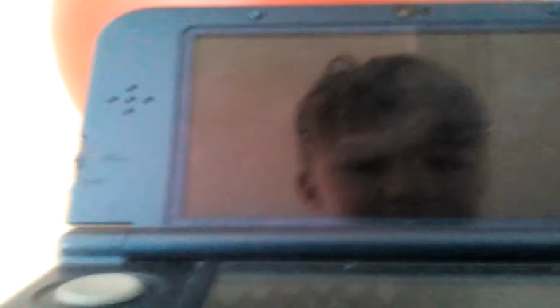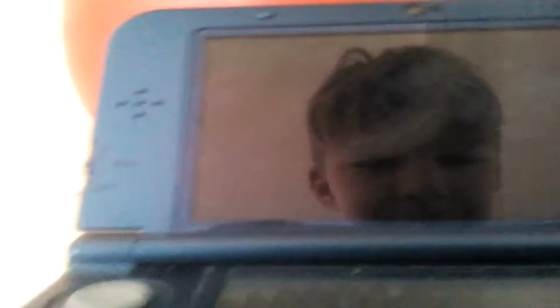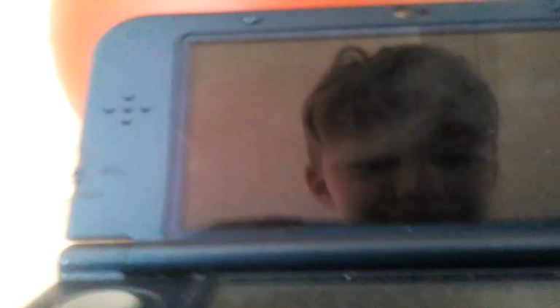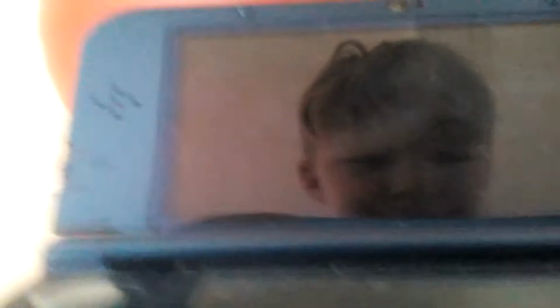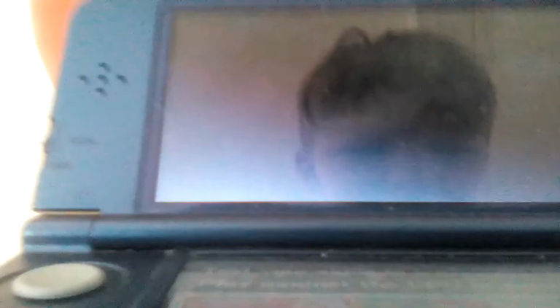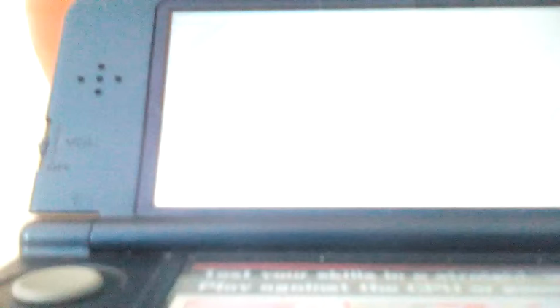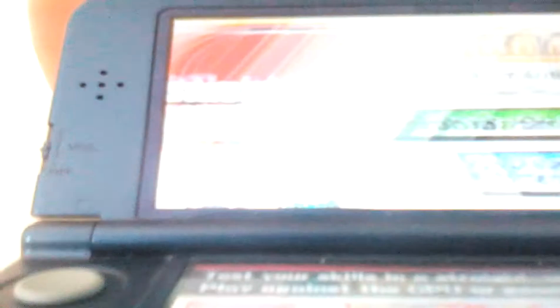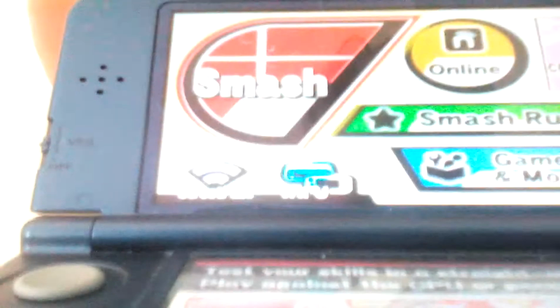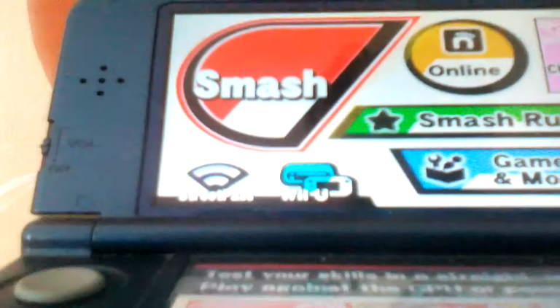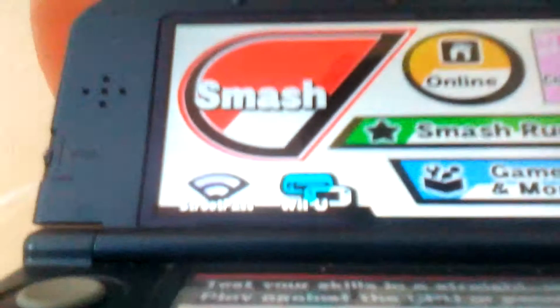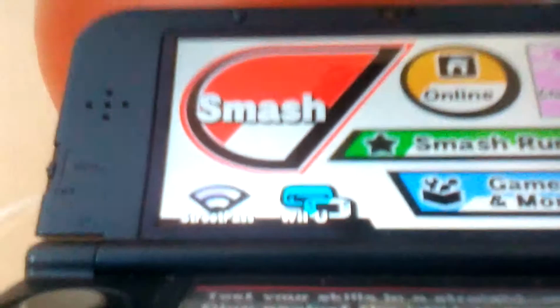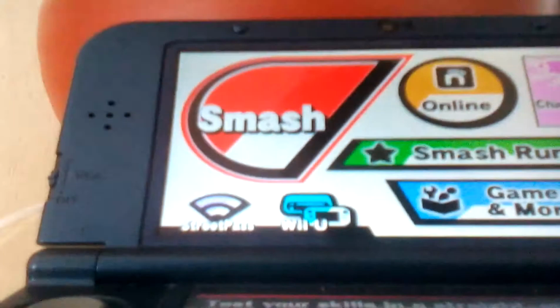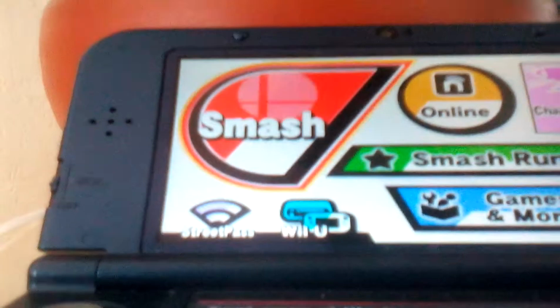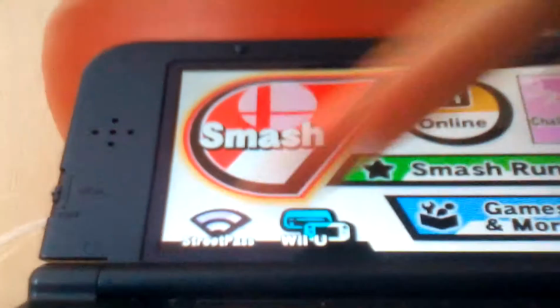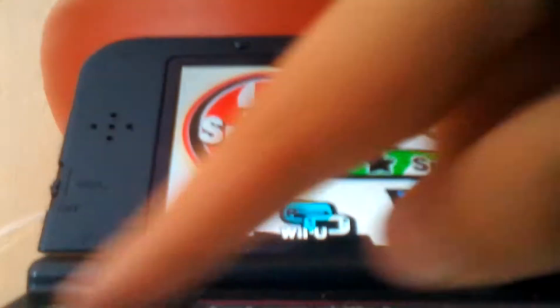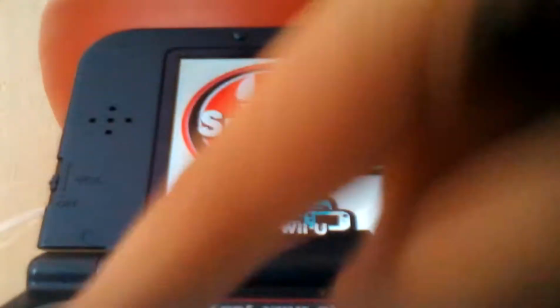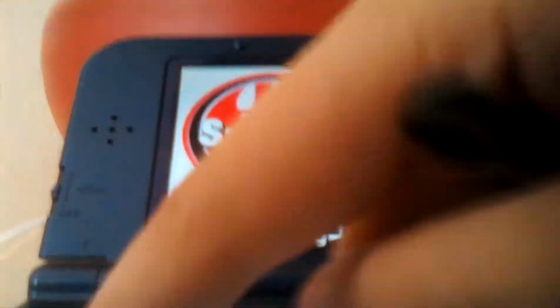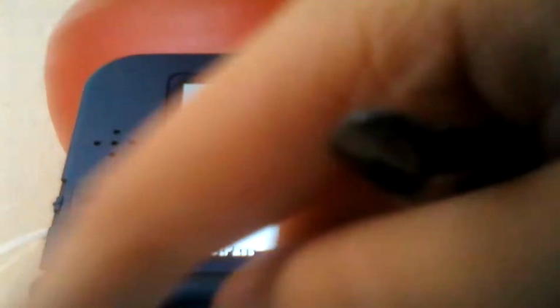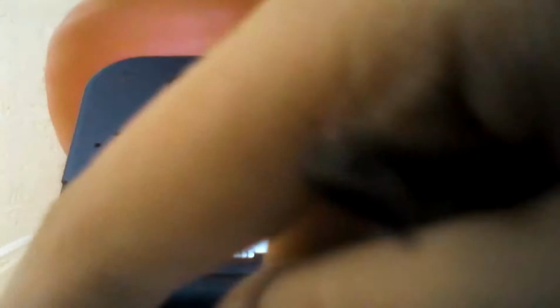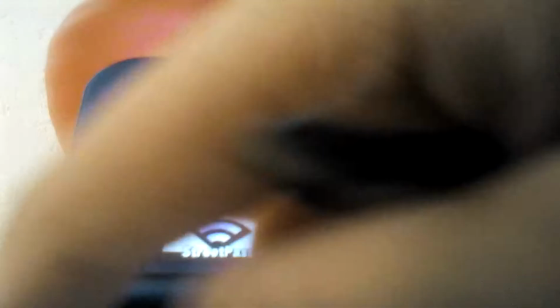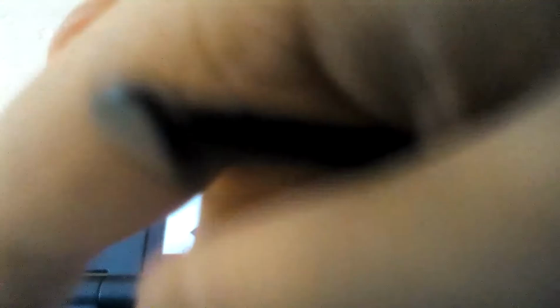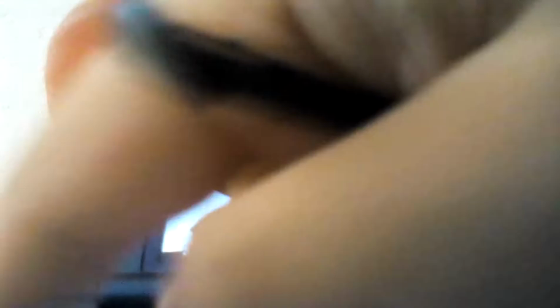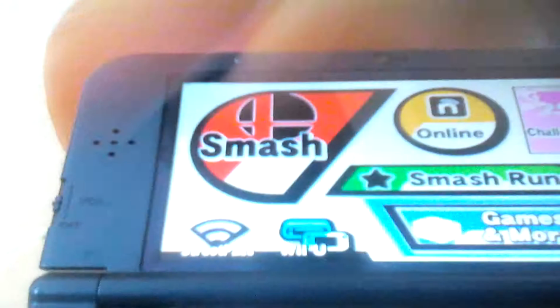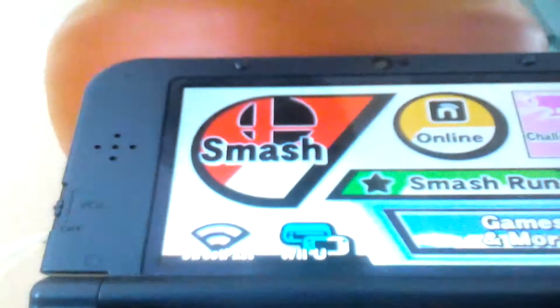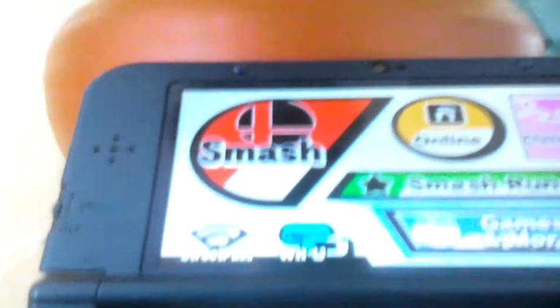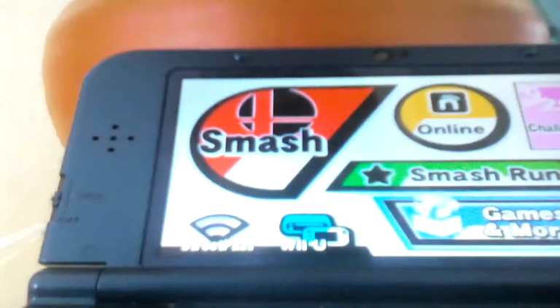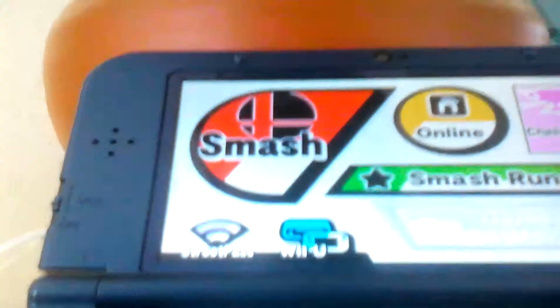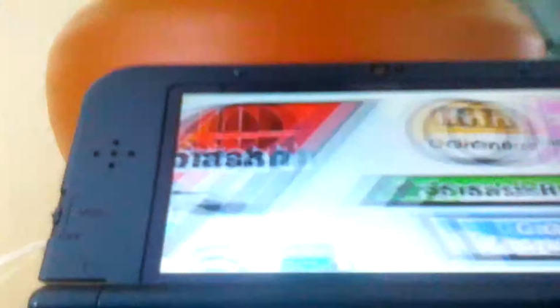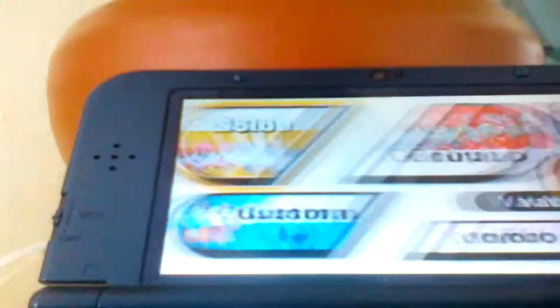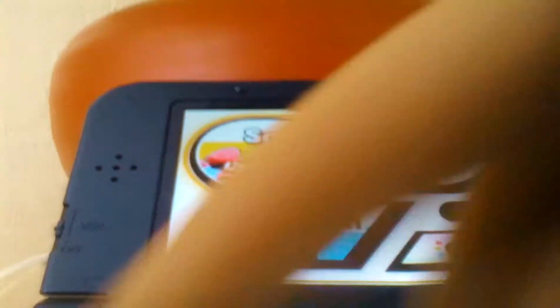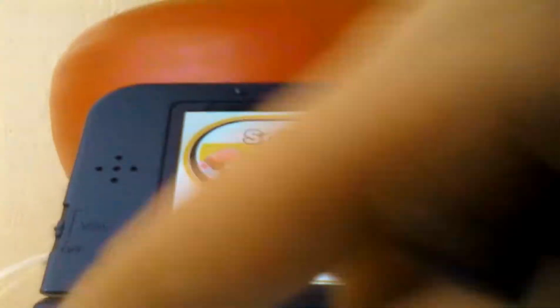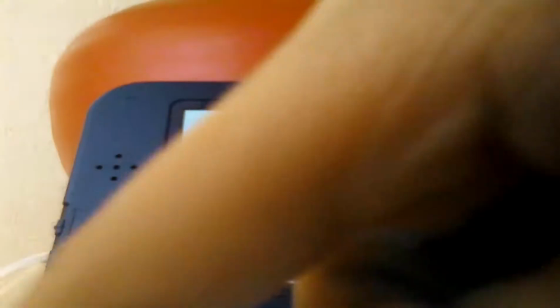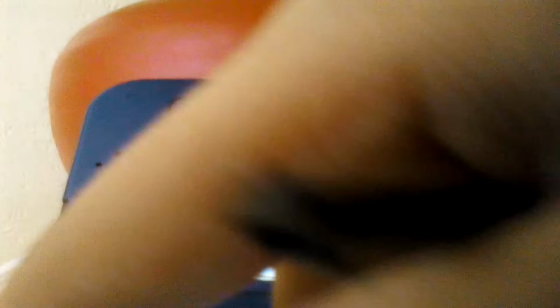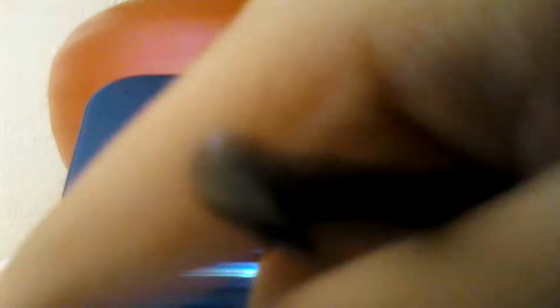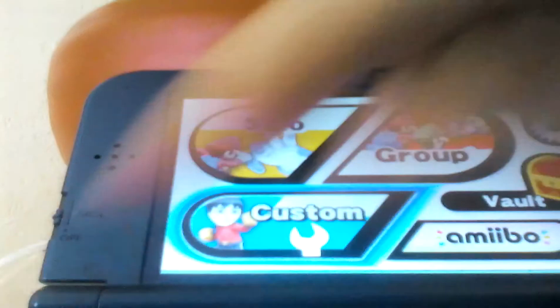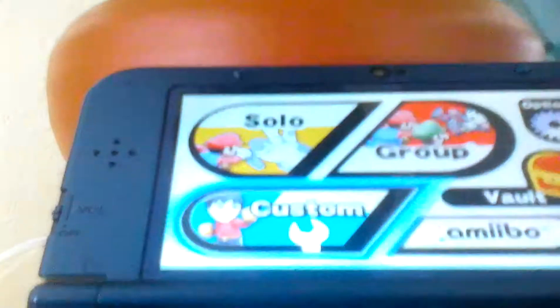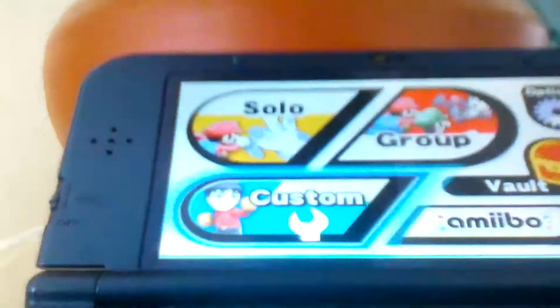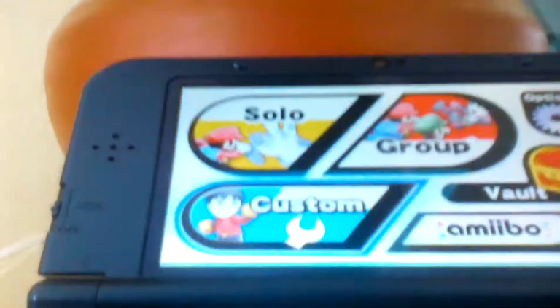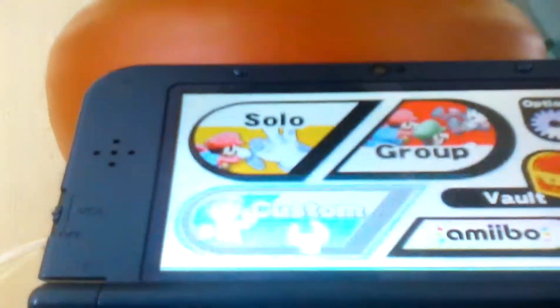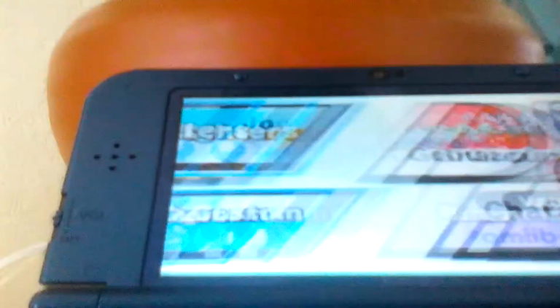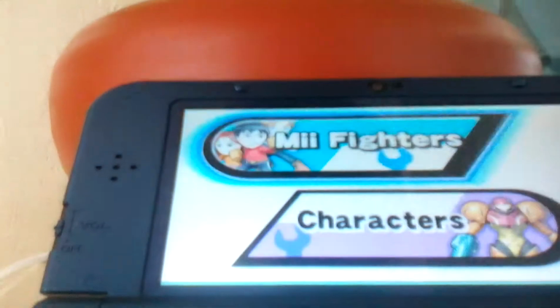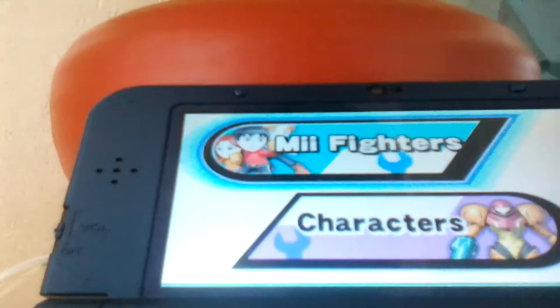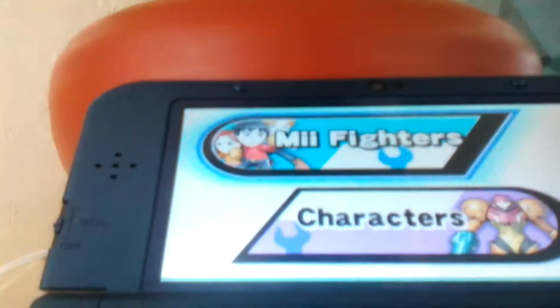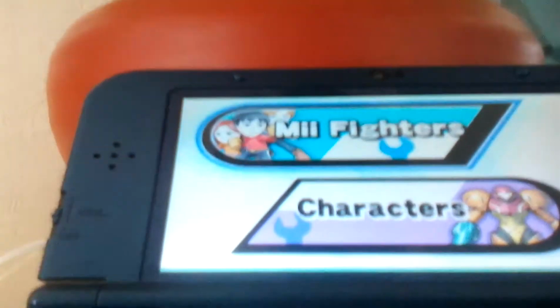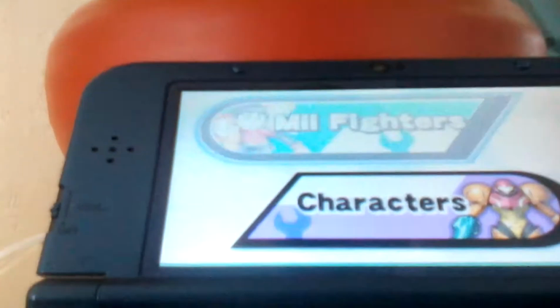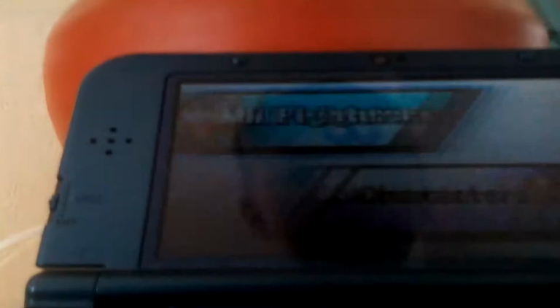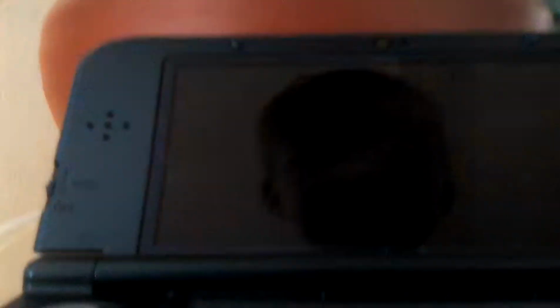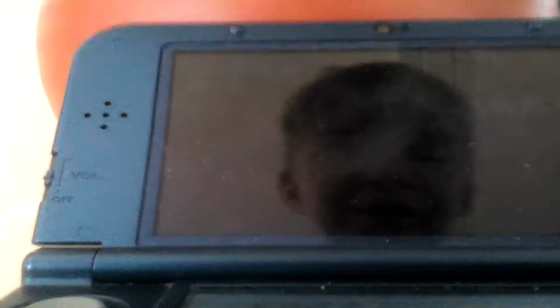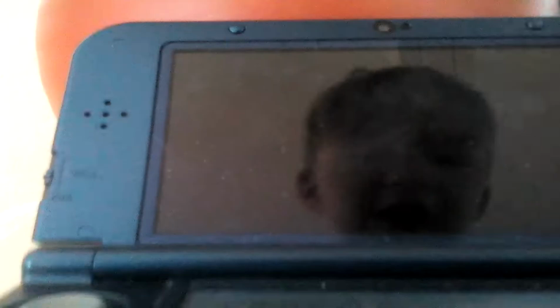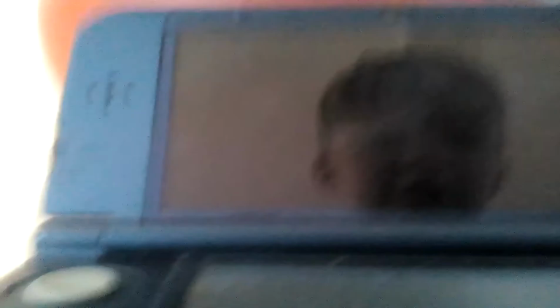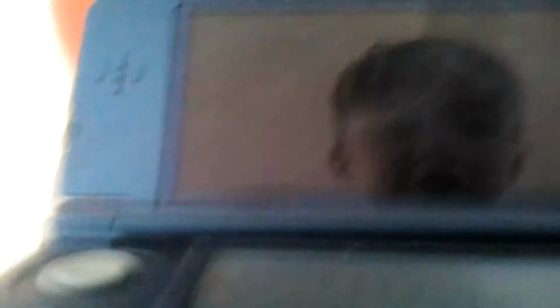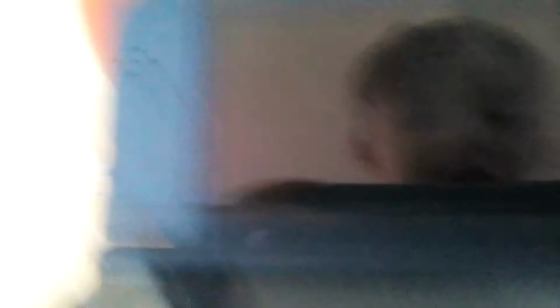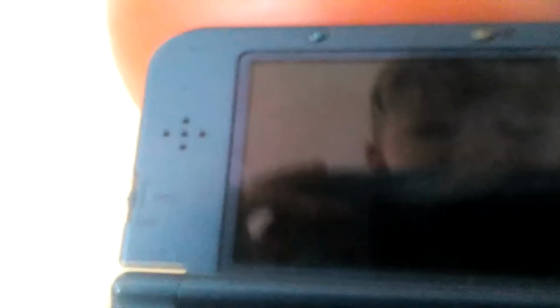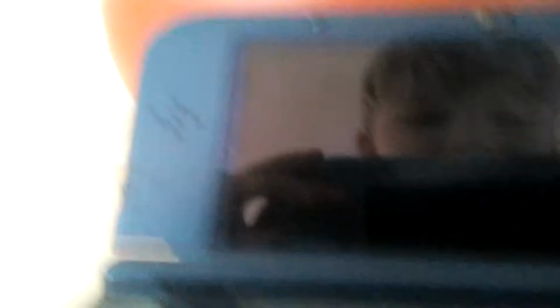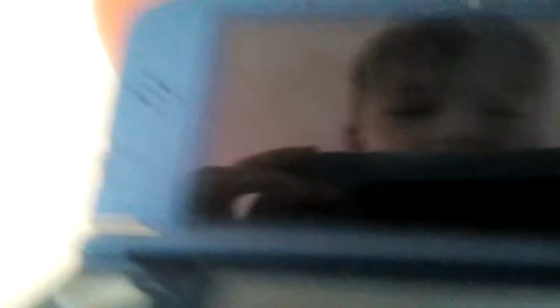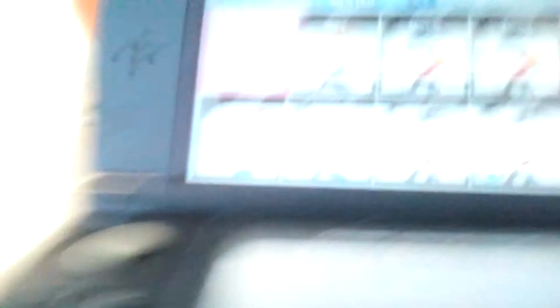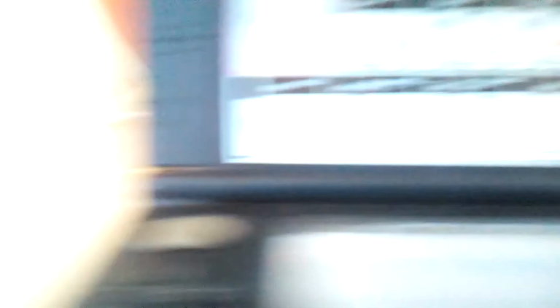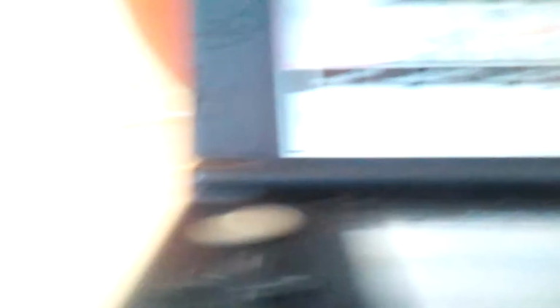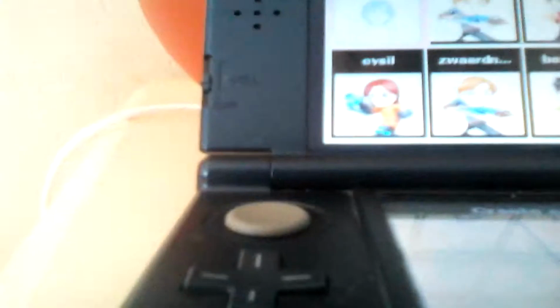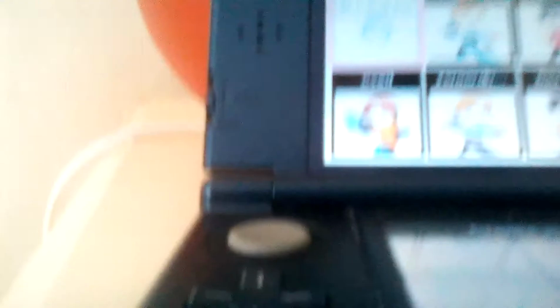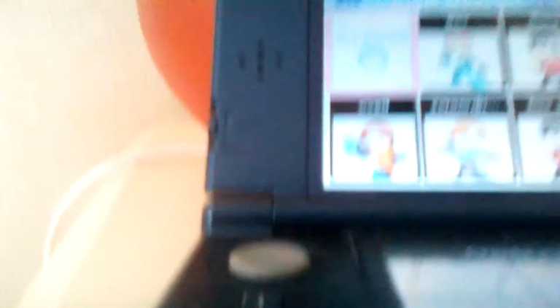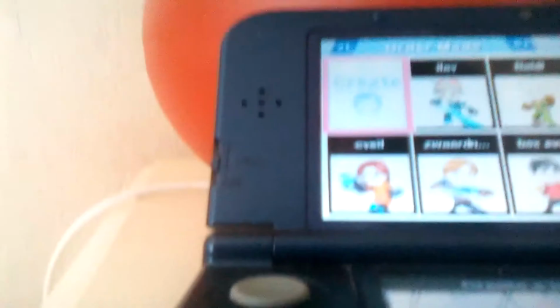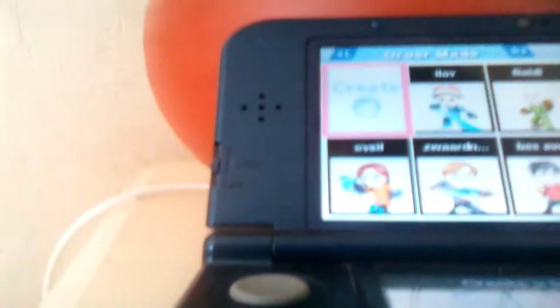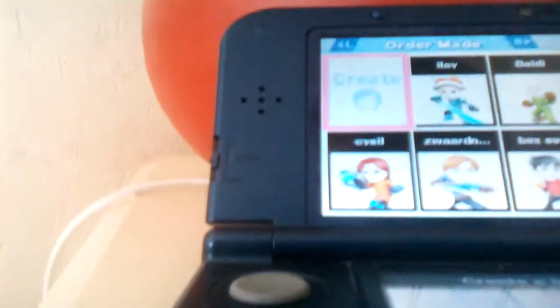Look at my face. Go to 'Games and More,' click 'Custom Mii Fighters,' click.